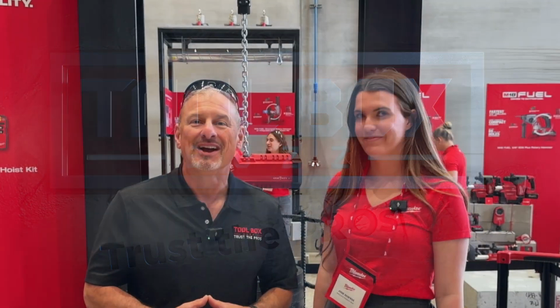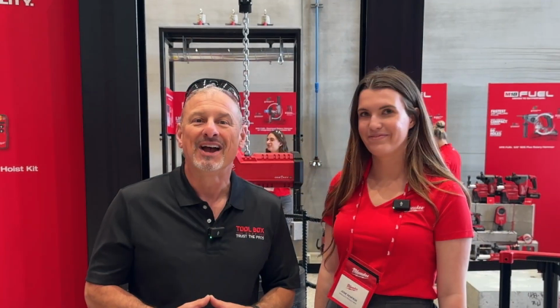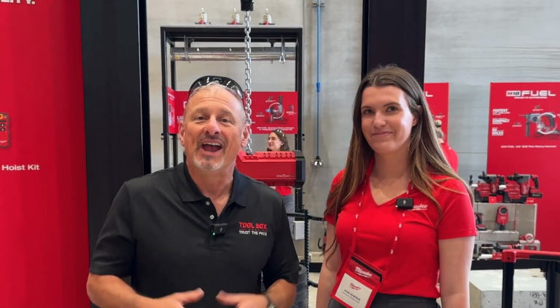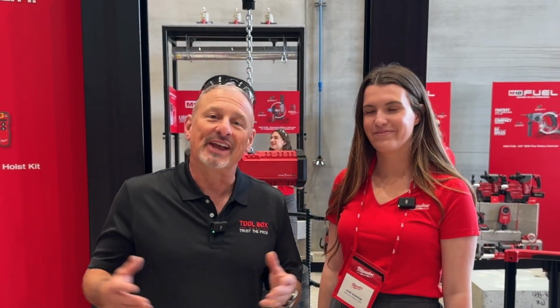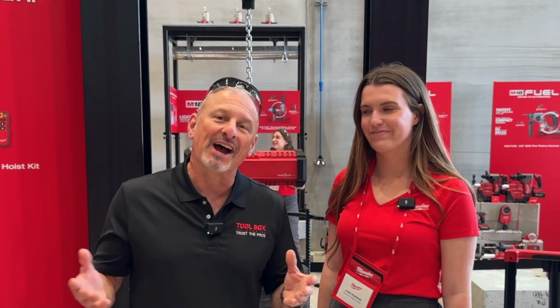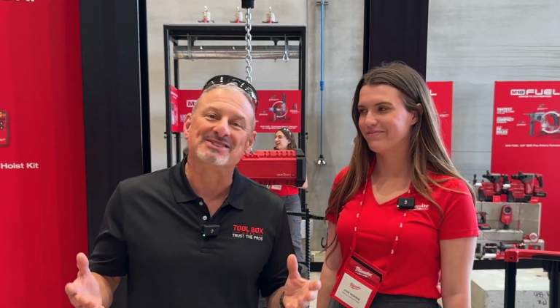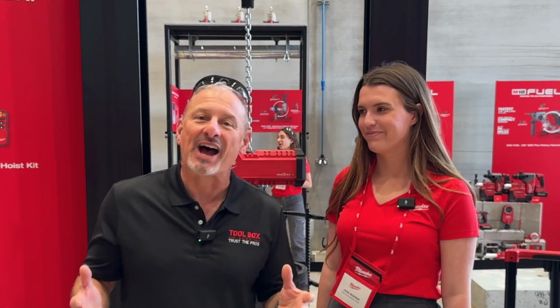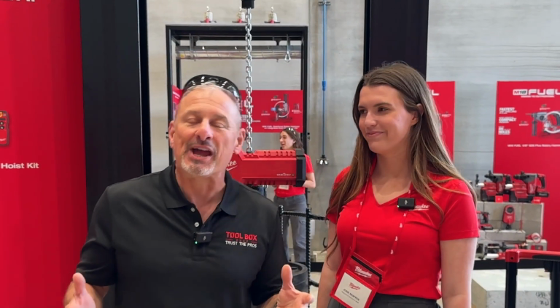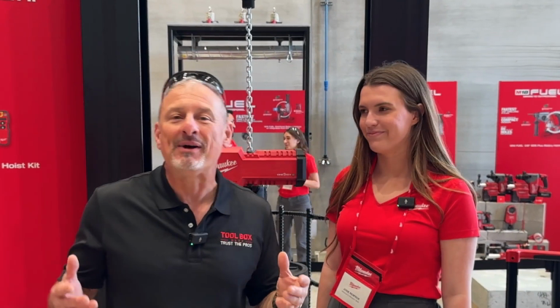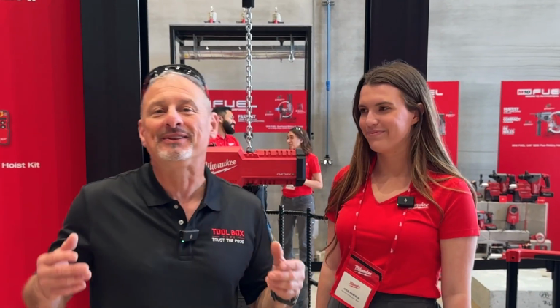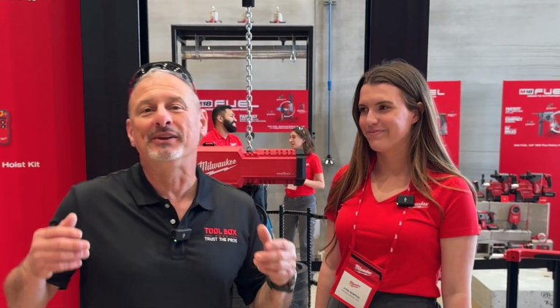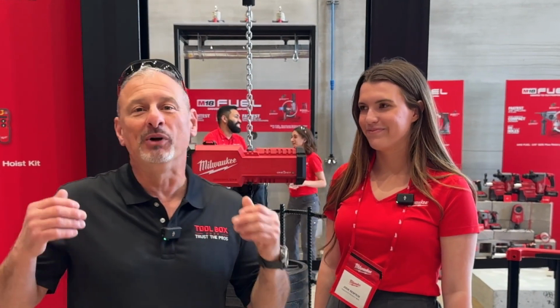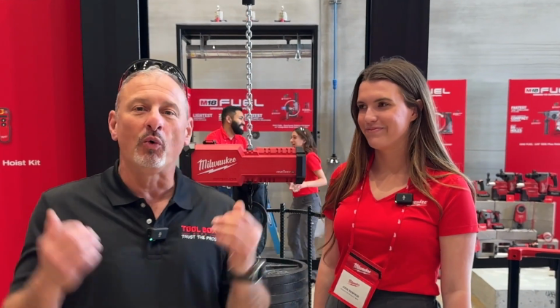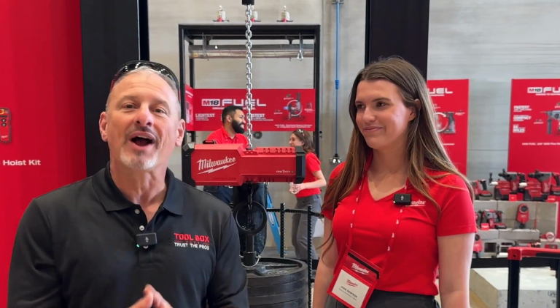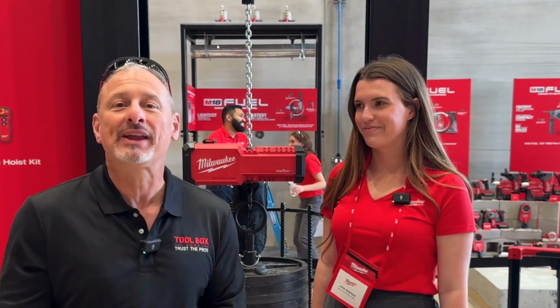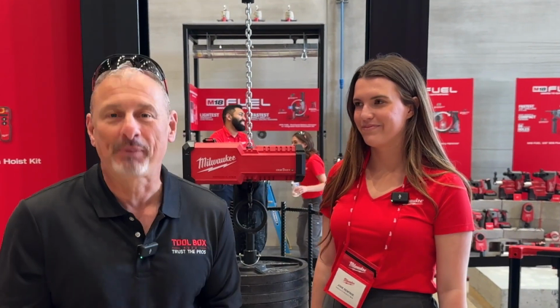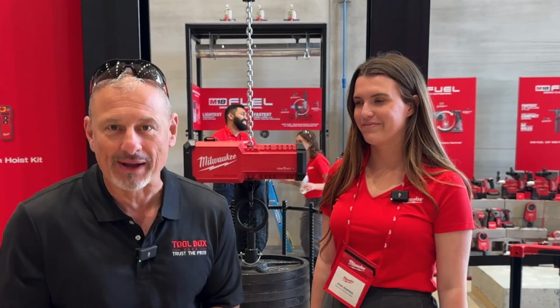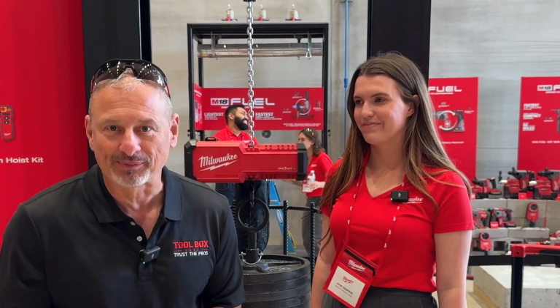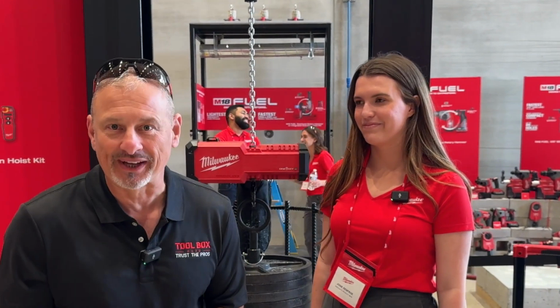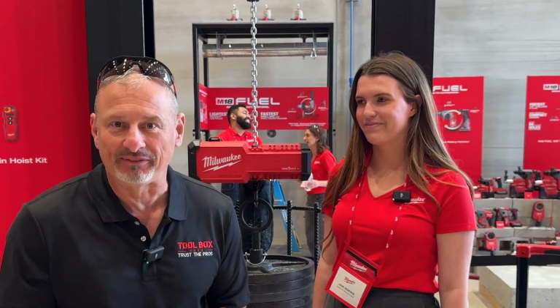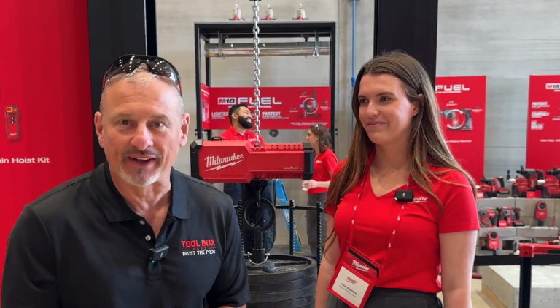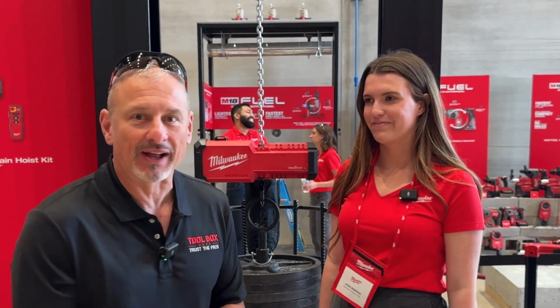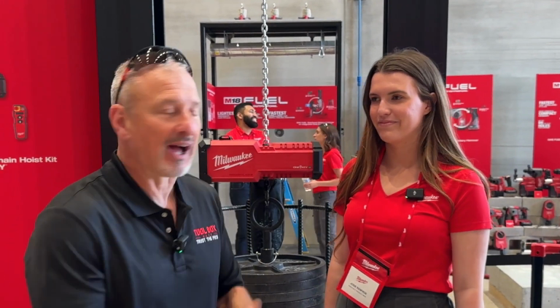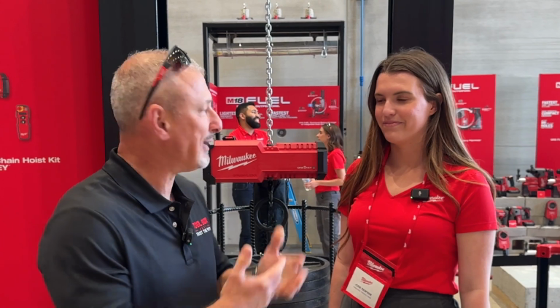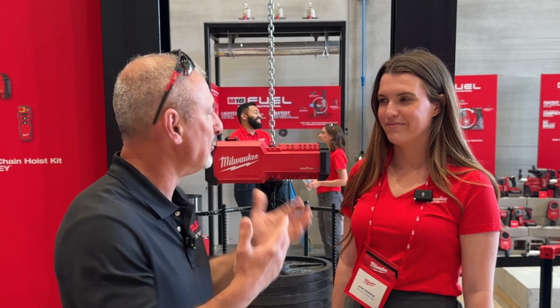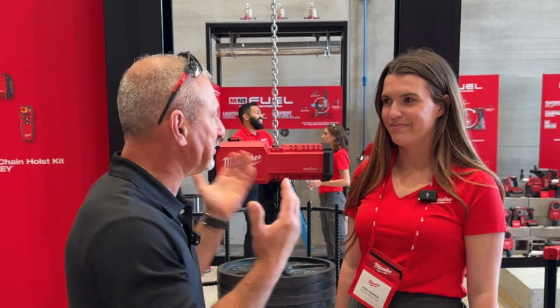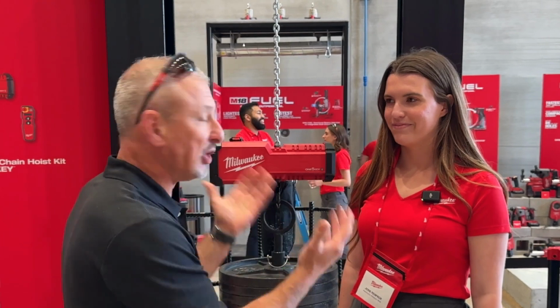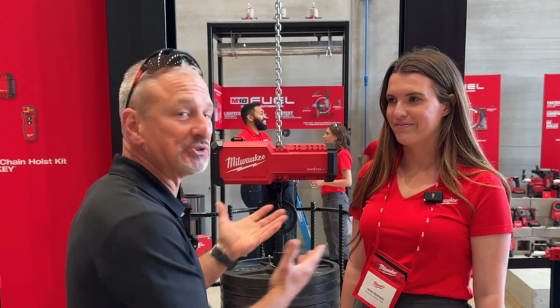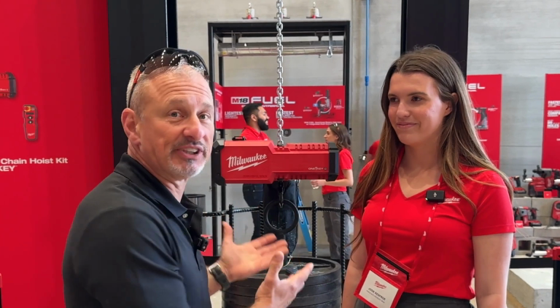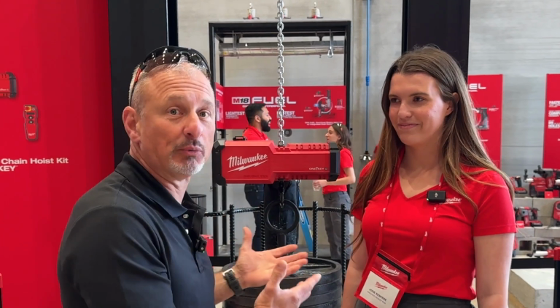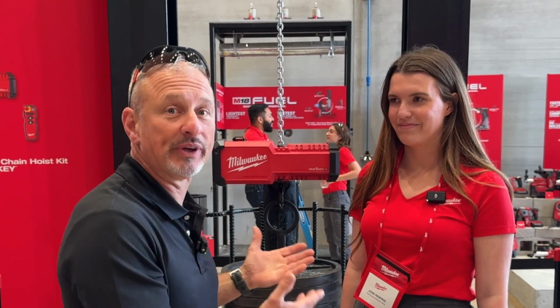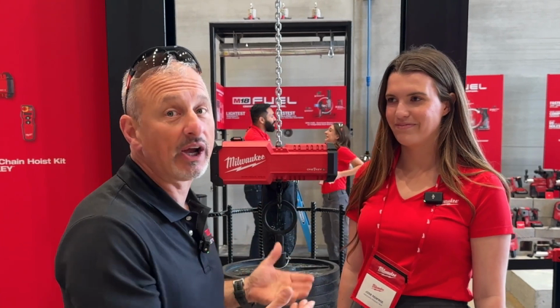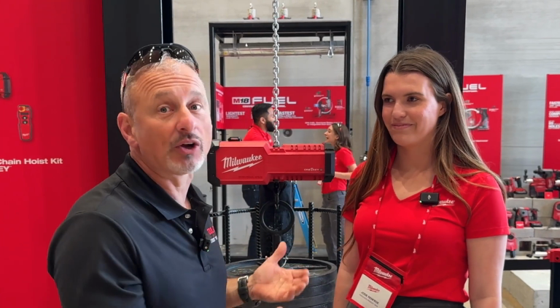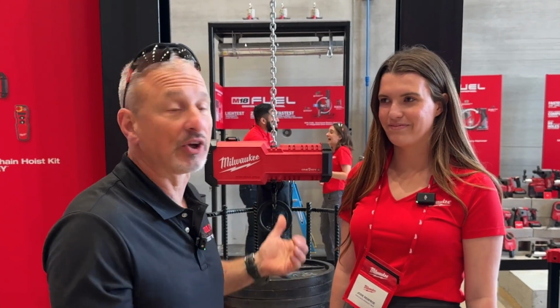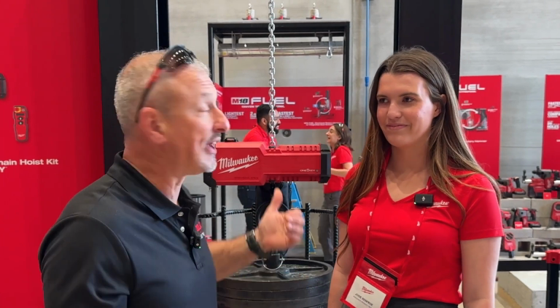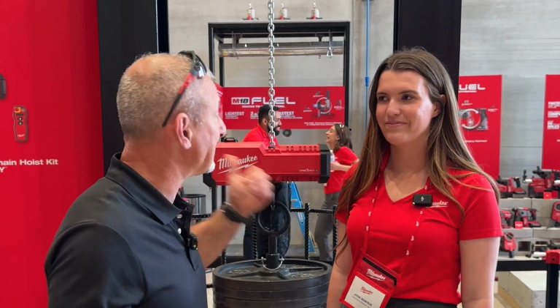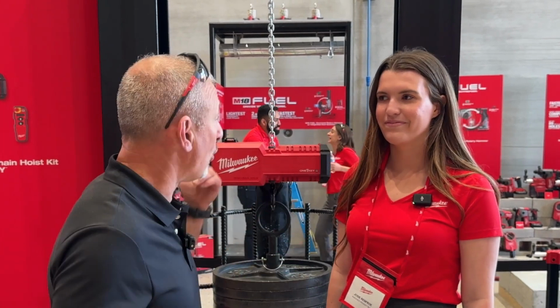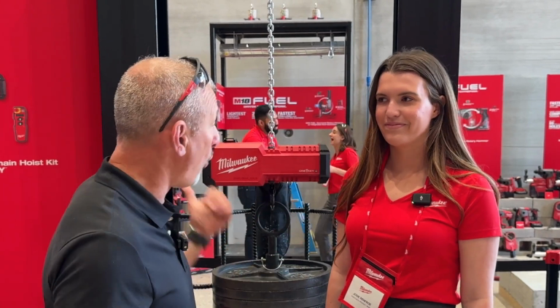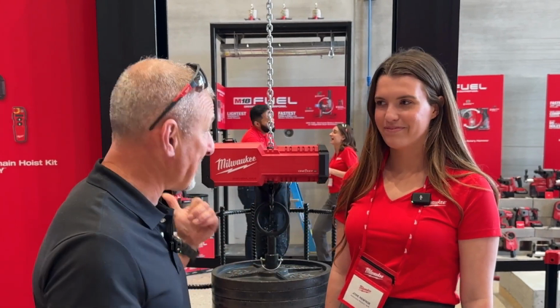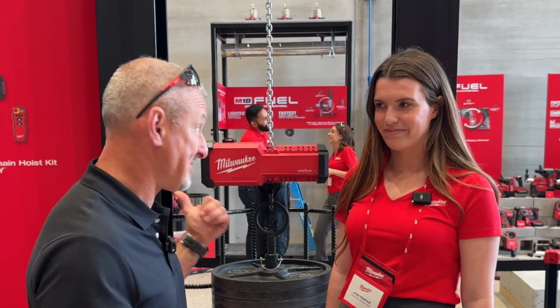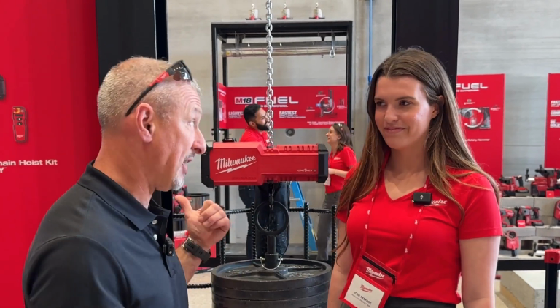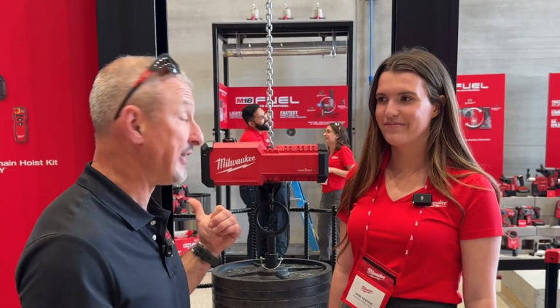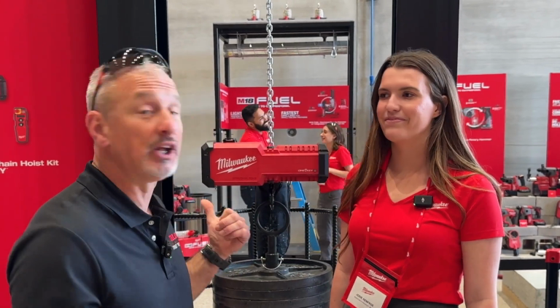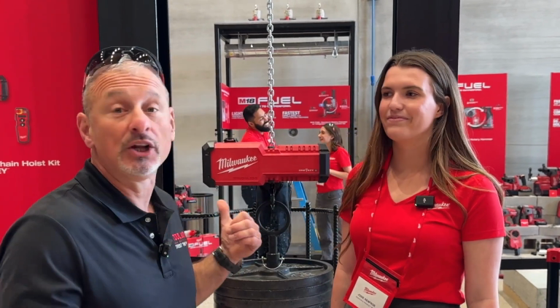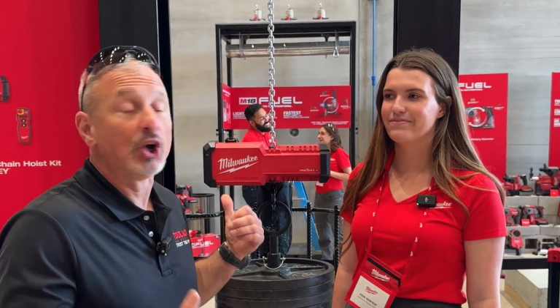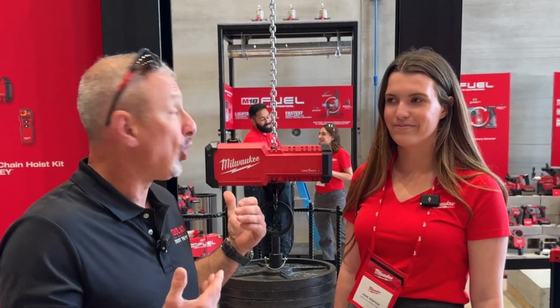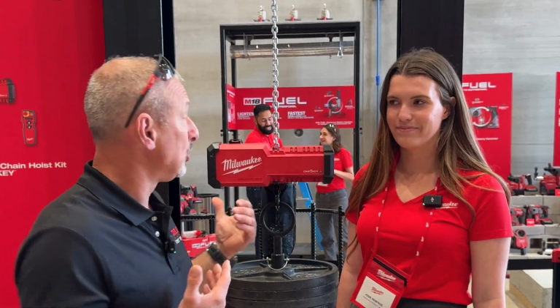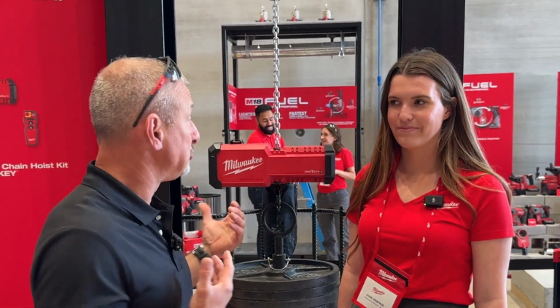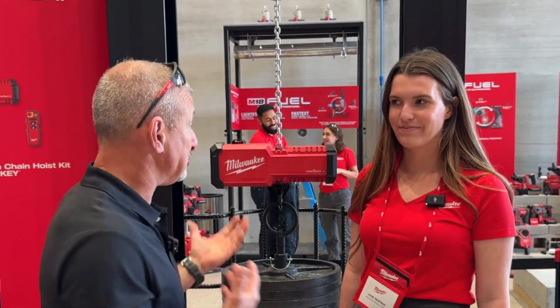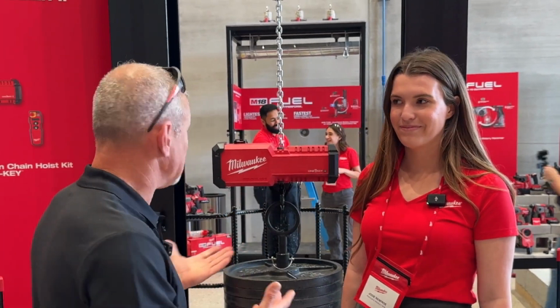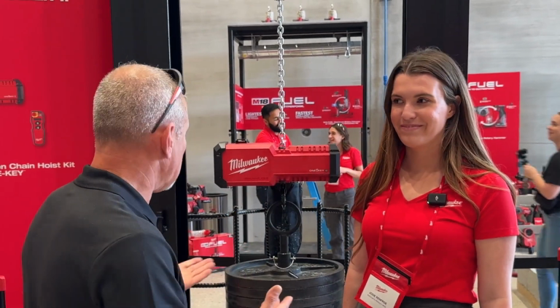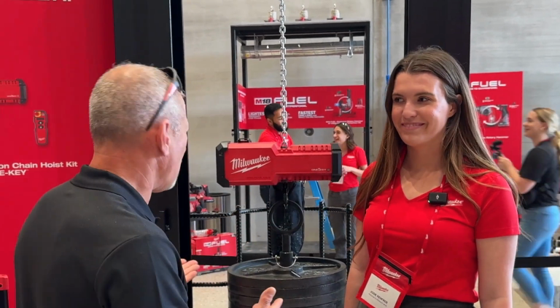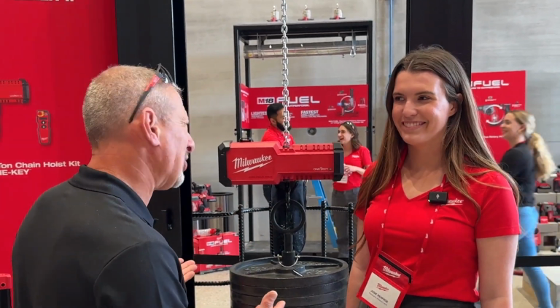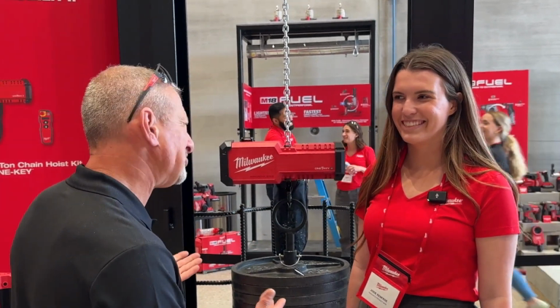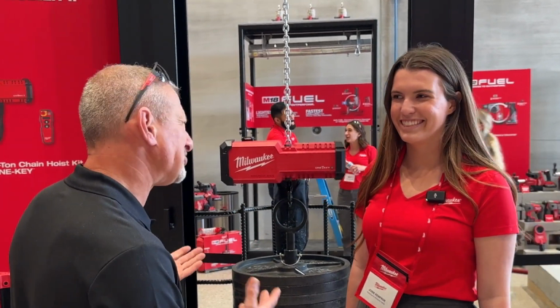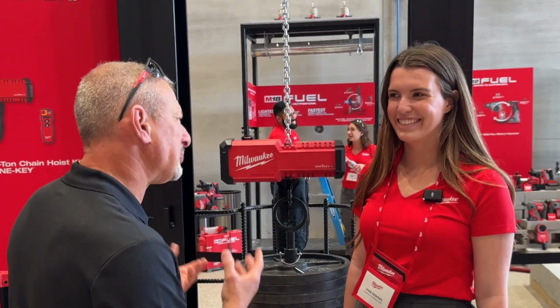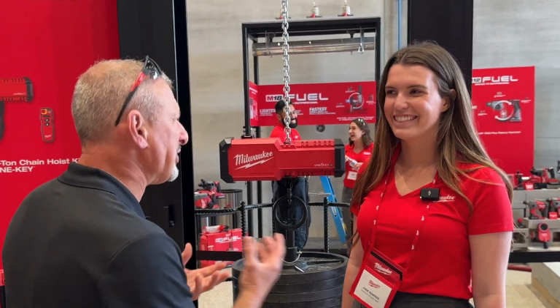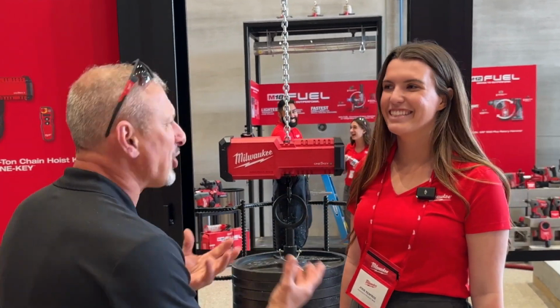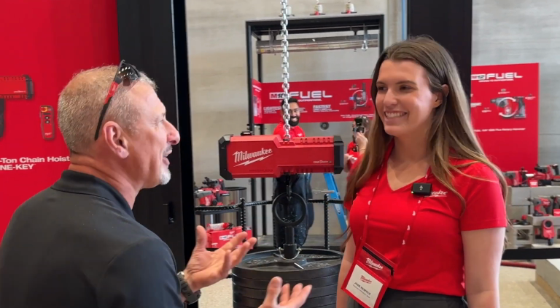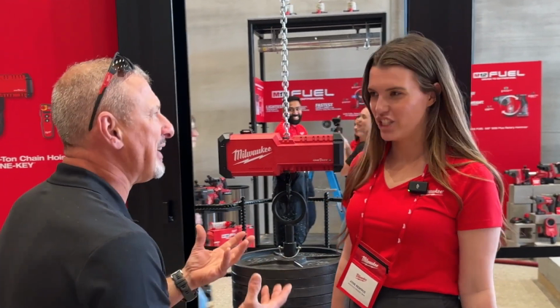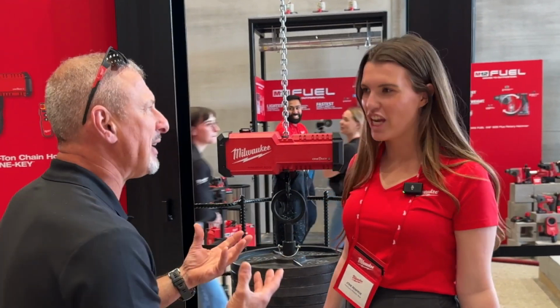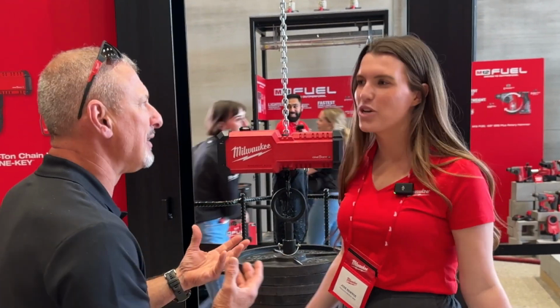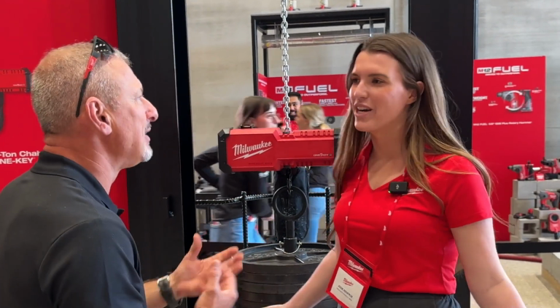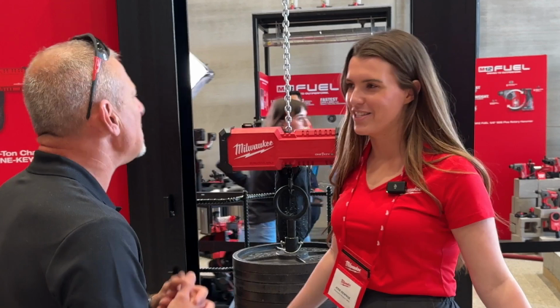Hey guys, I am at the Milwaukee Pipeline event. I am with Joshi and we are looking at the one ton chain hoist.